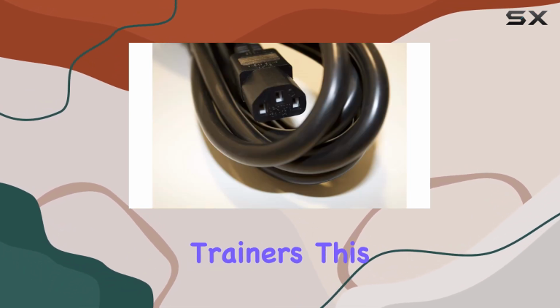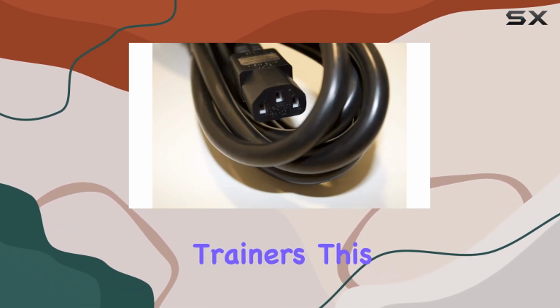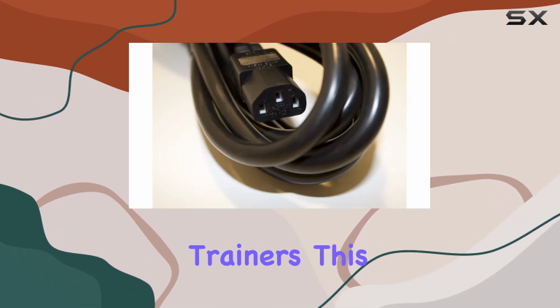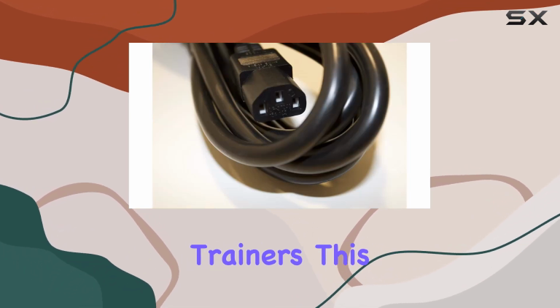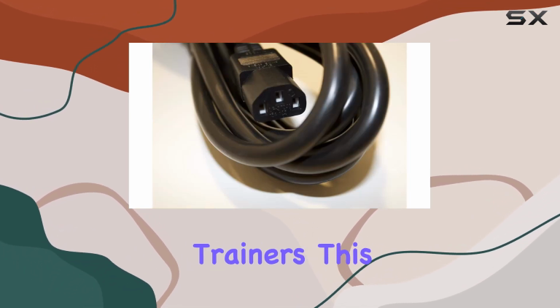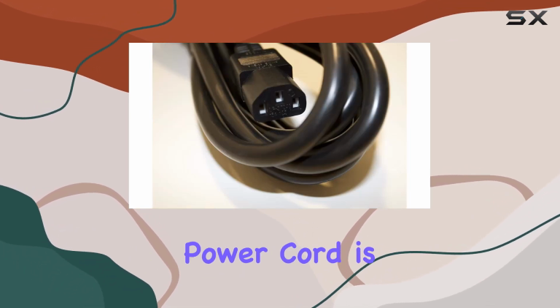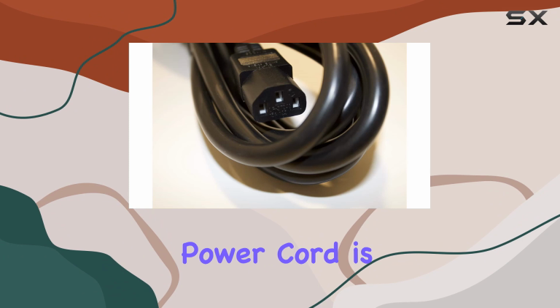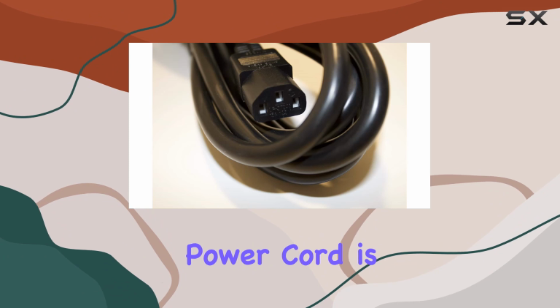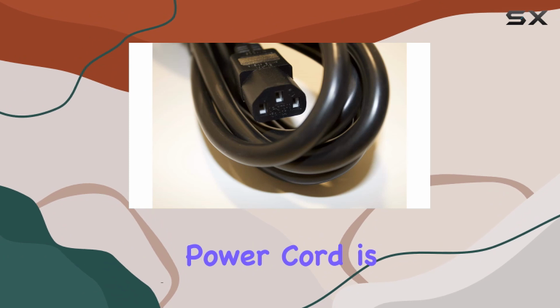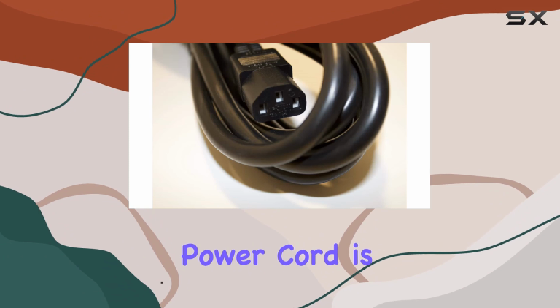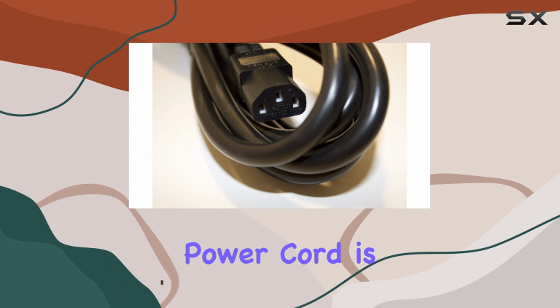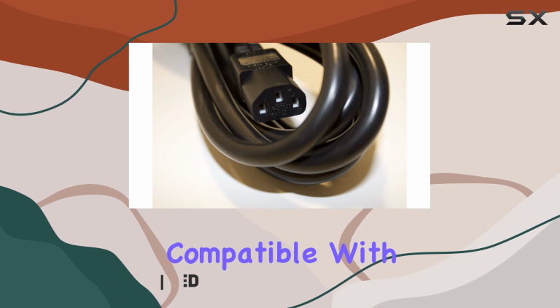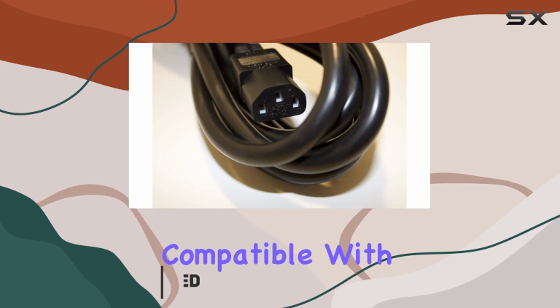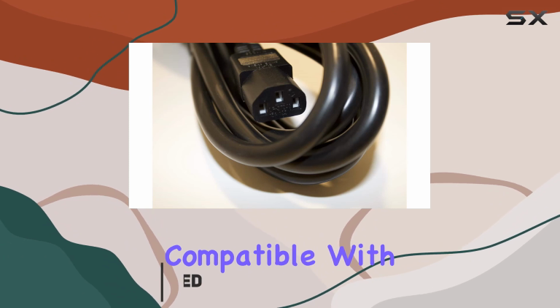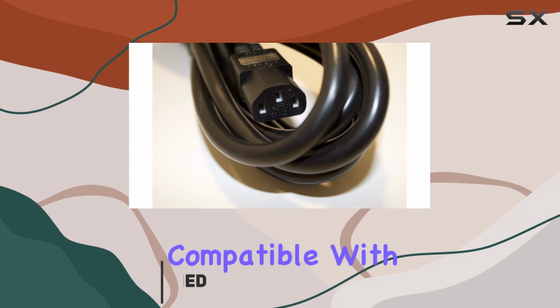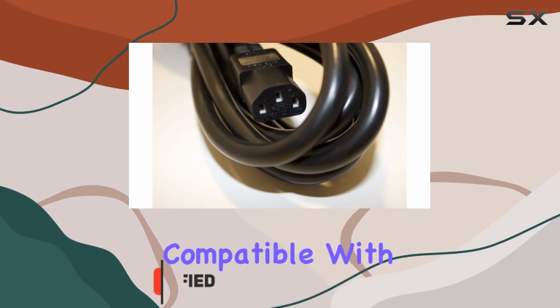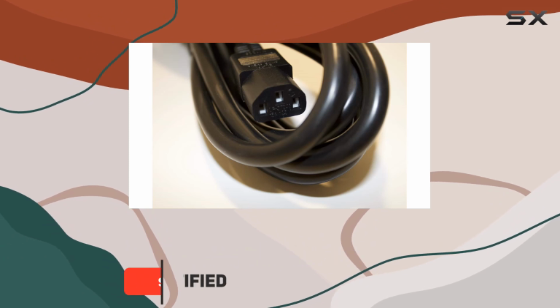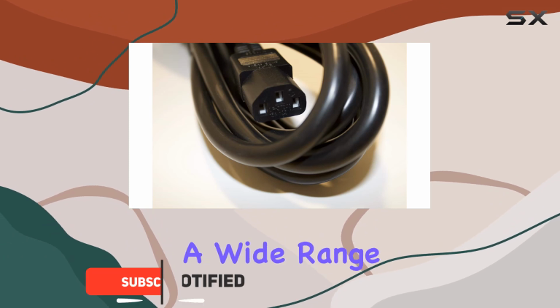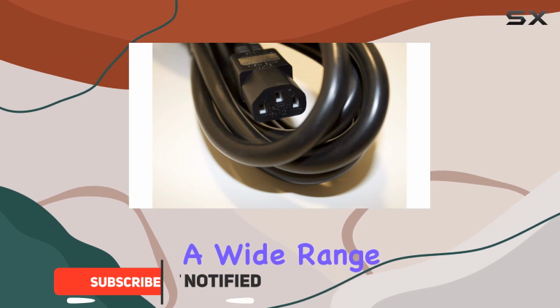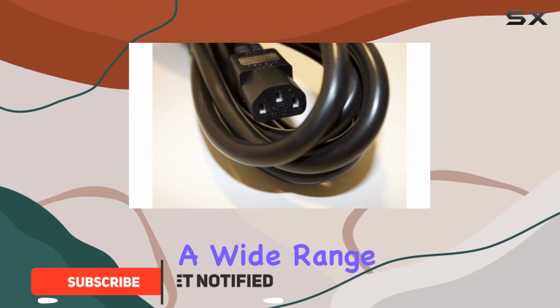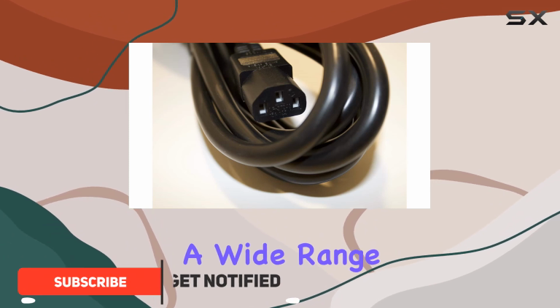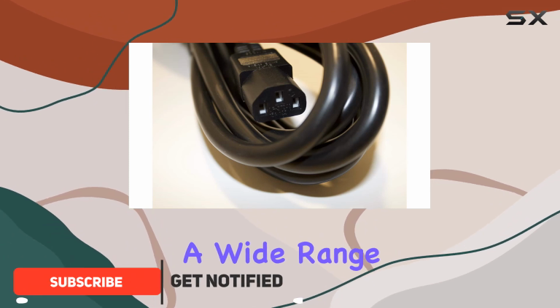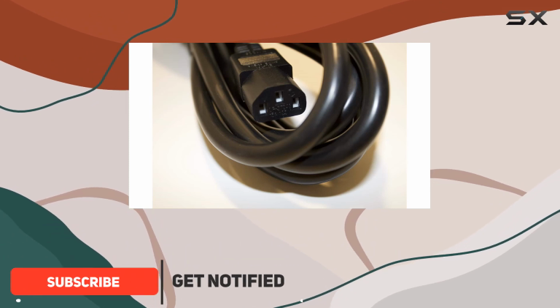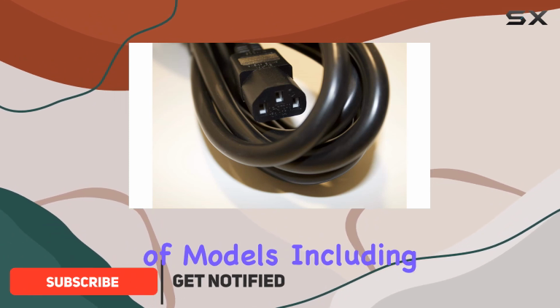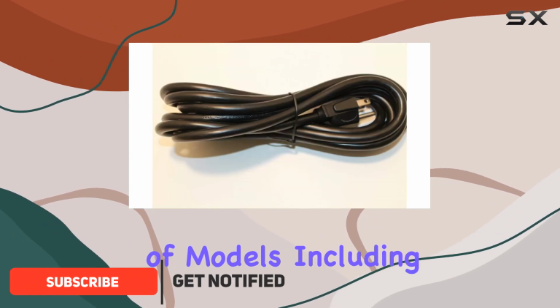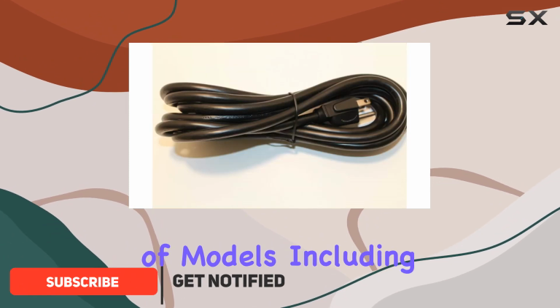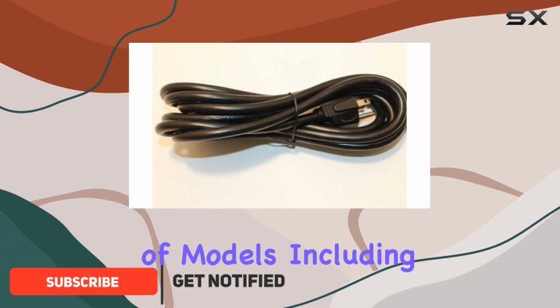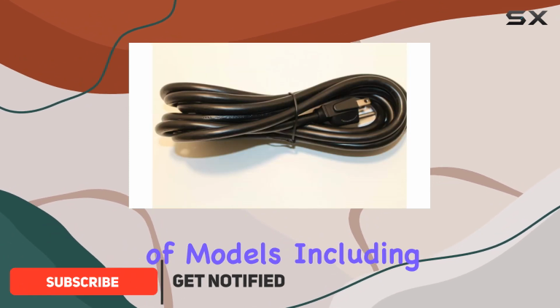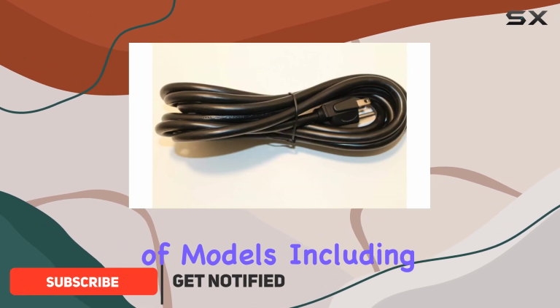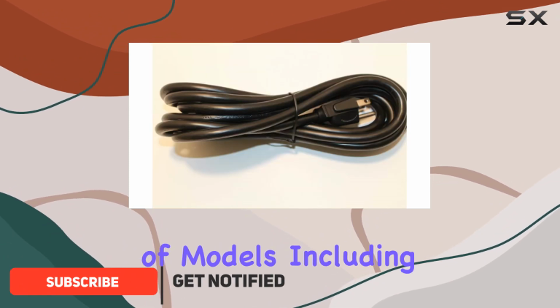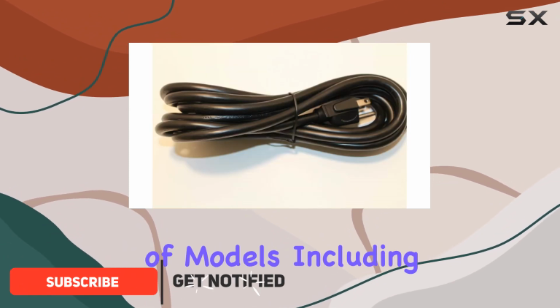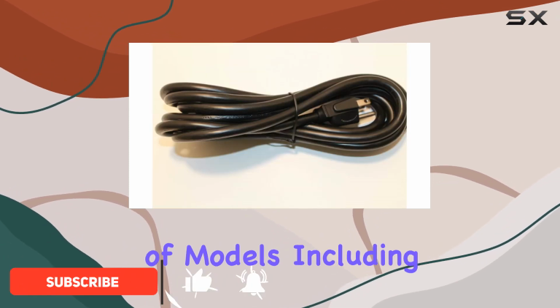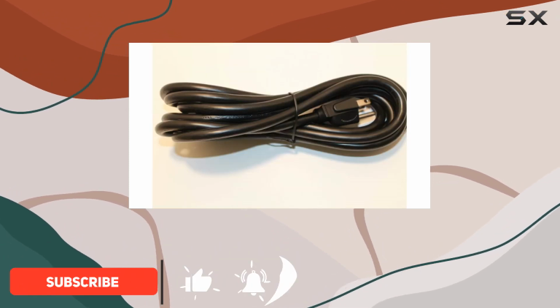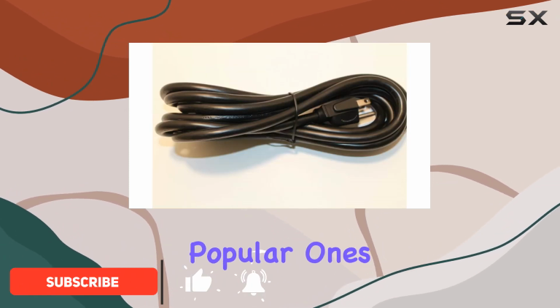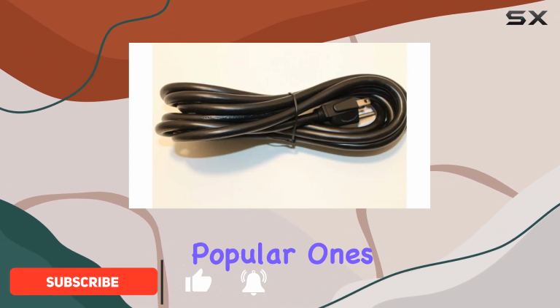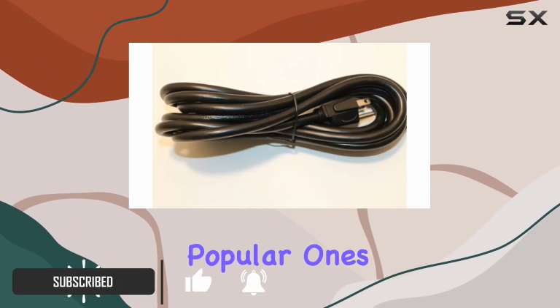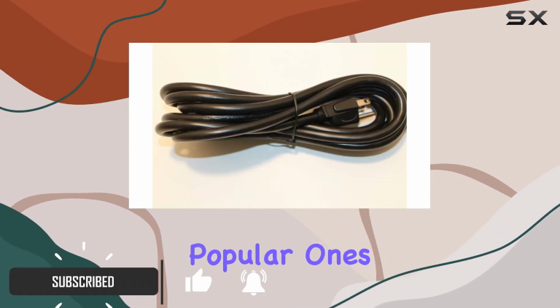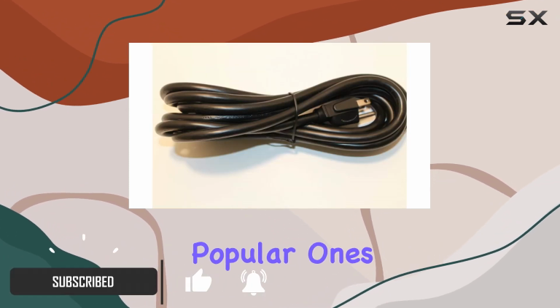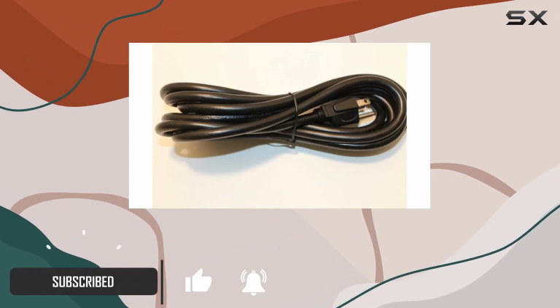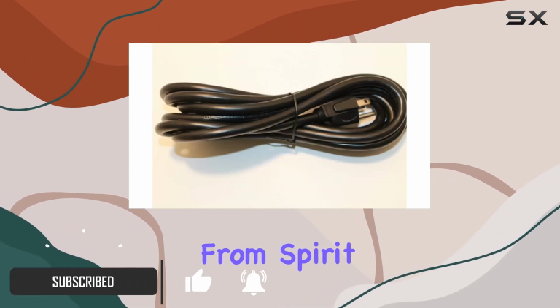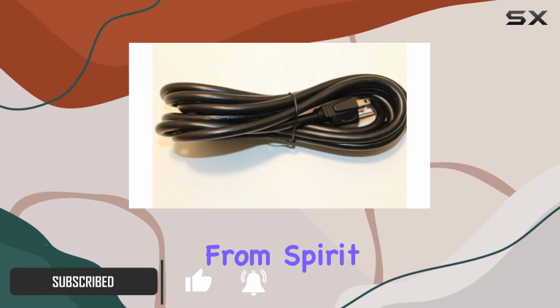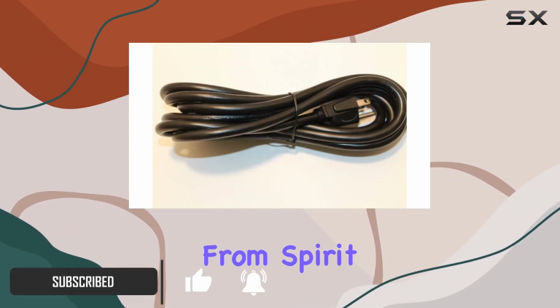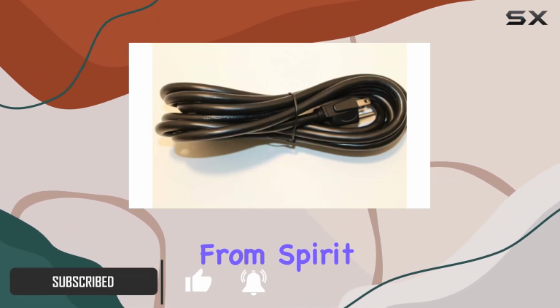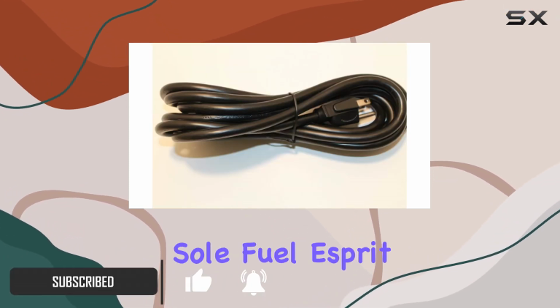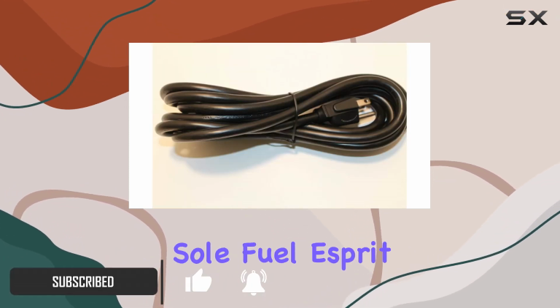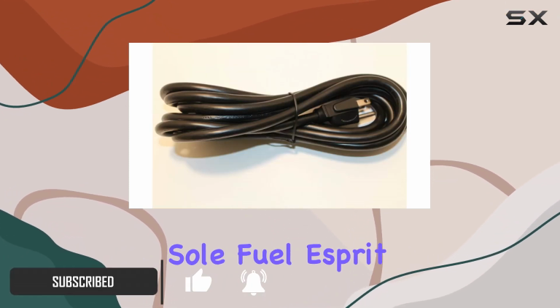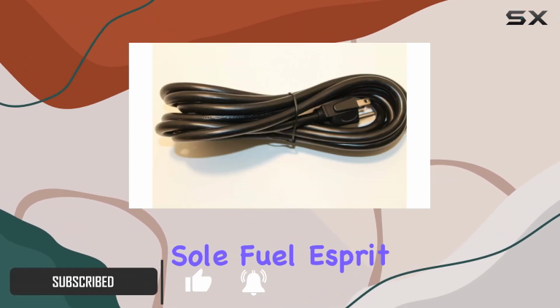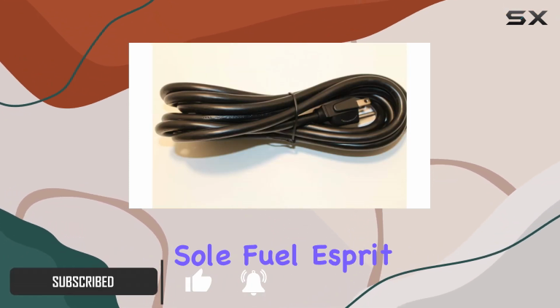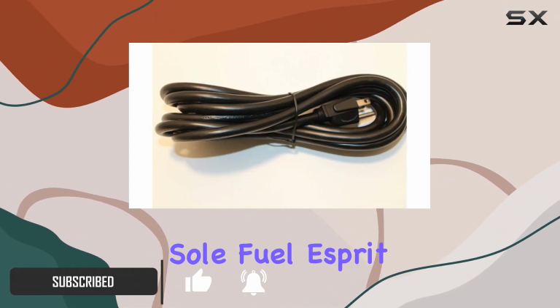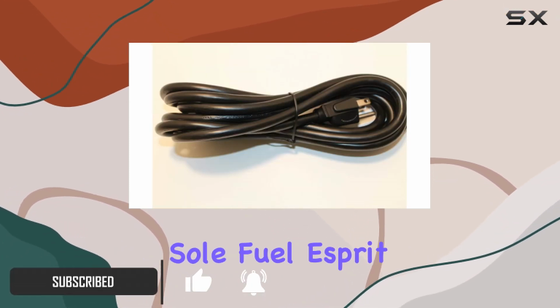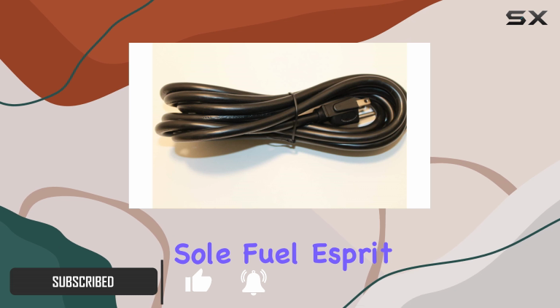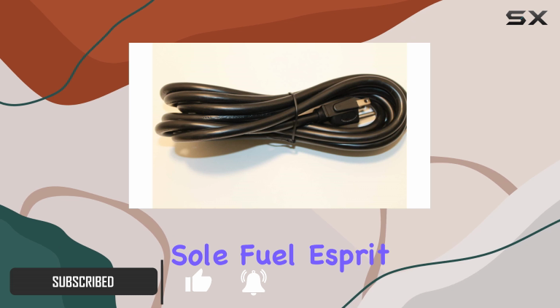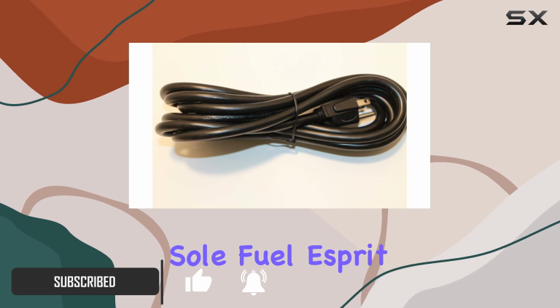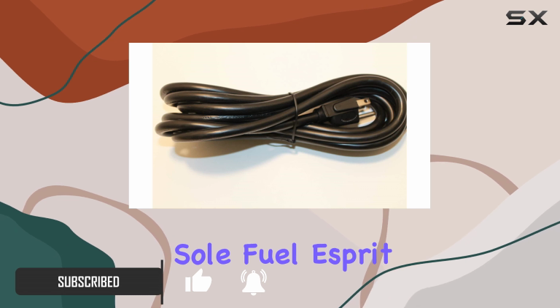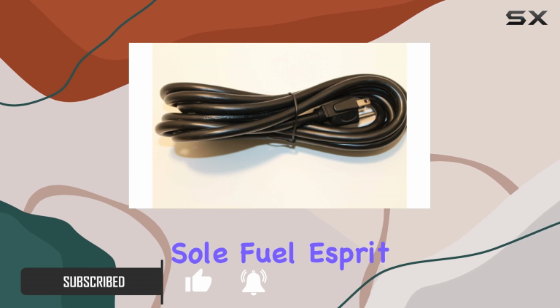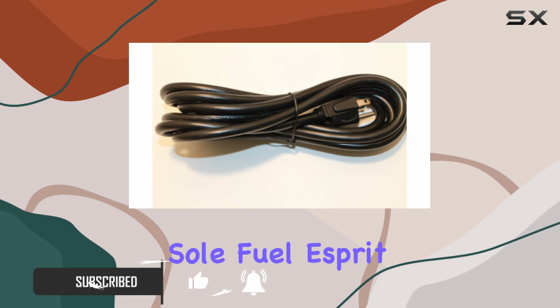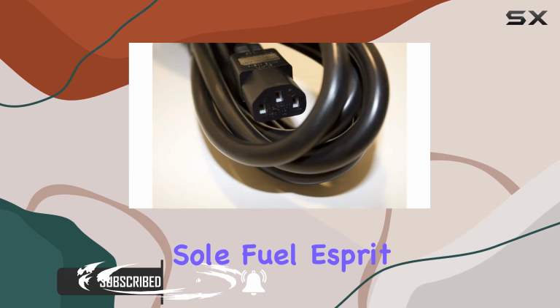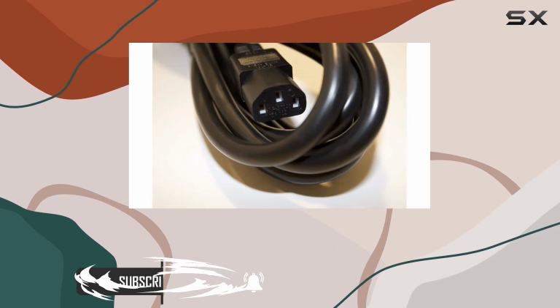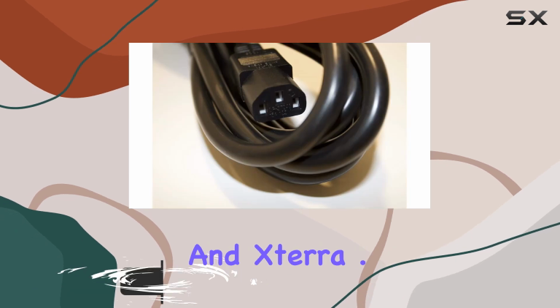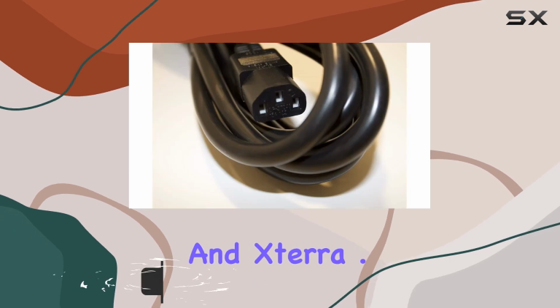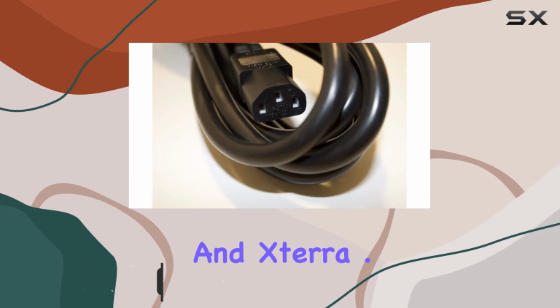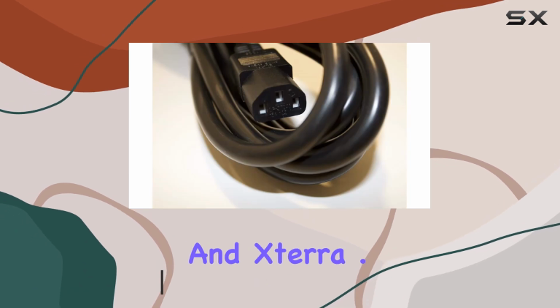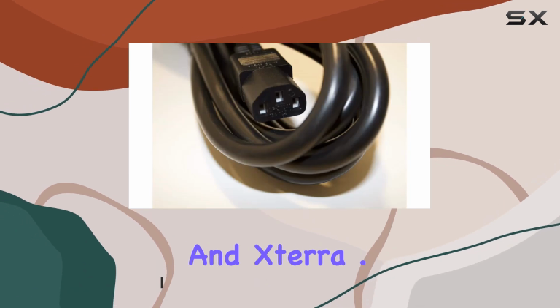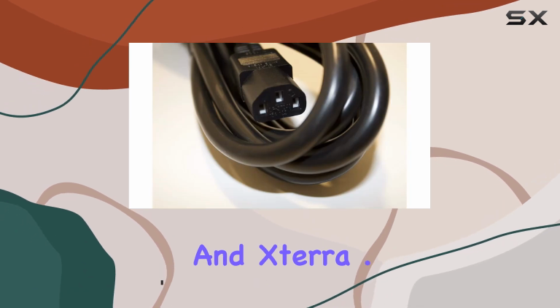This power cord is compatible with a wide range of models, including popular ones from Spirit, Soul, Fuel, Esprit, and Xterra.